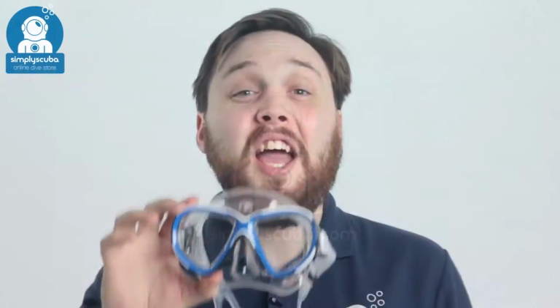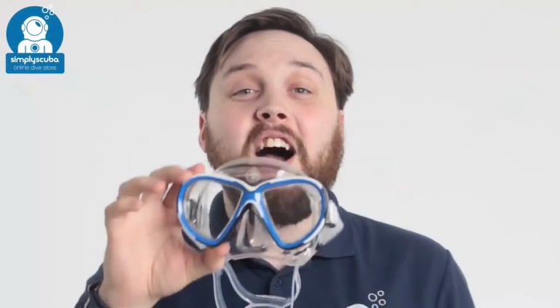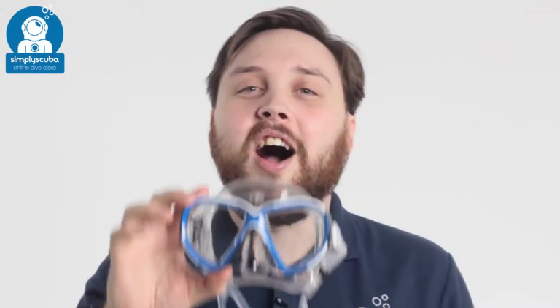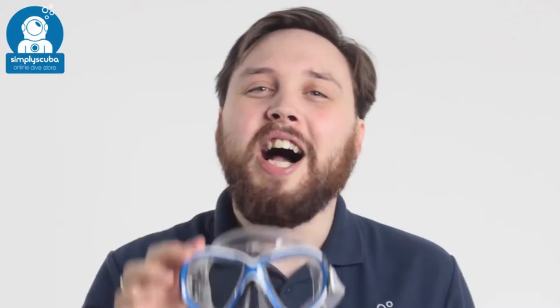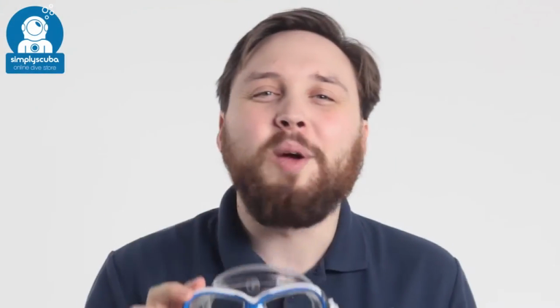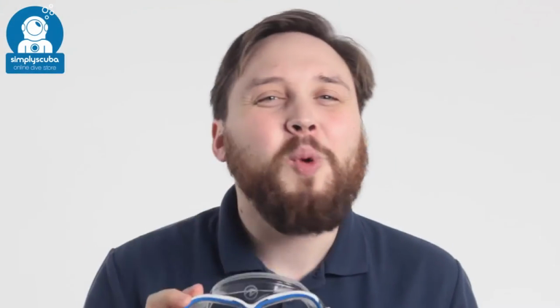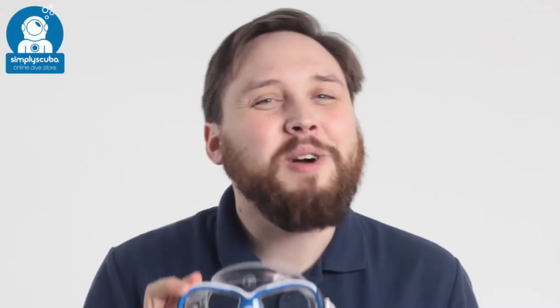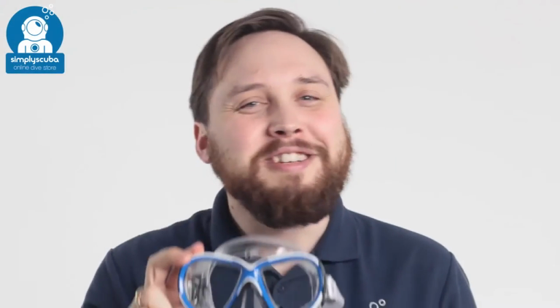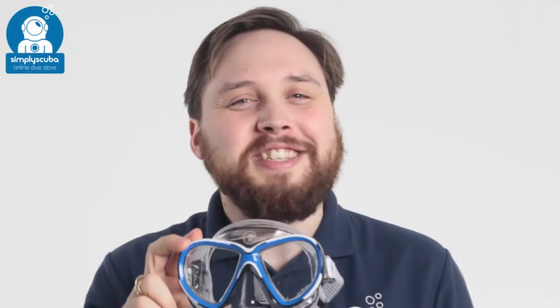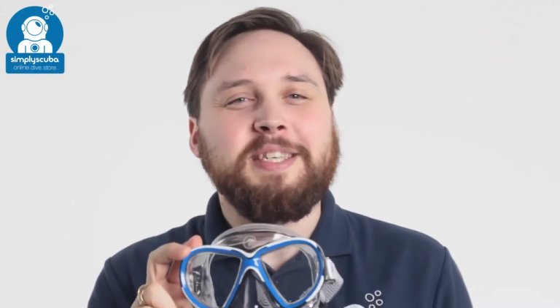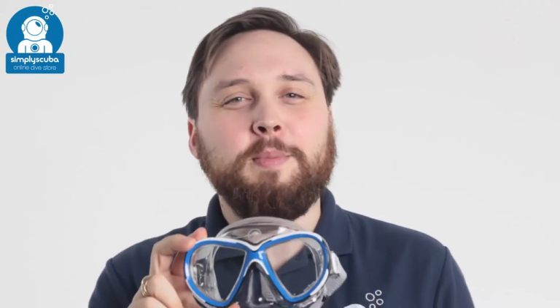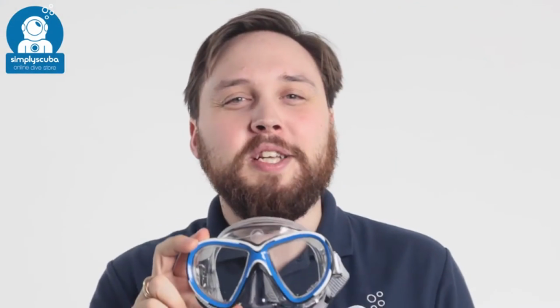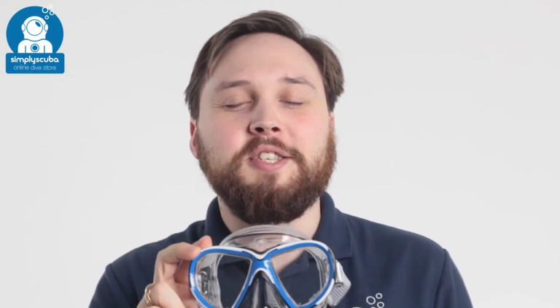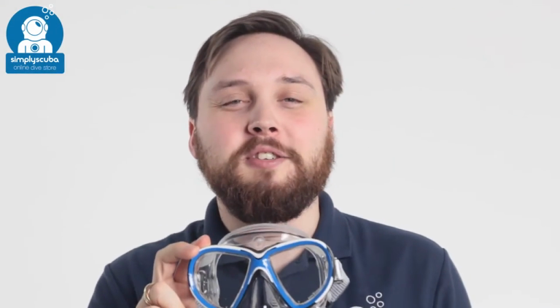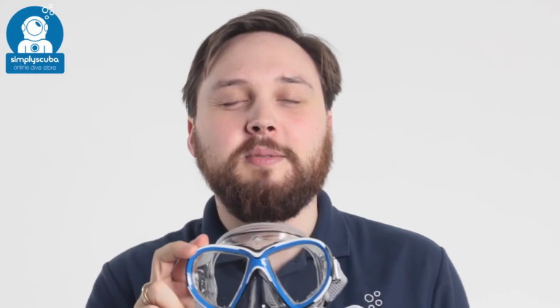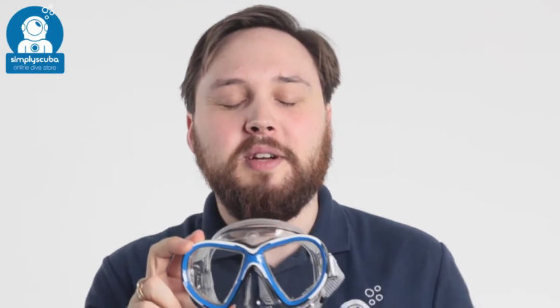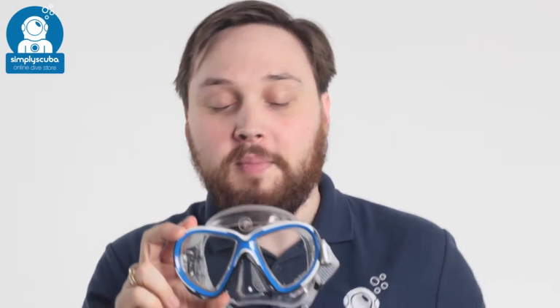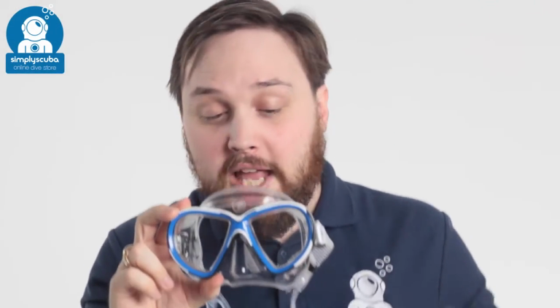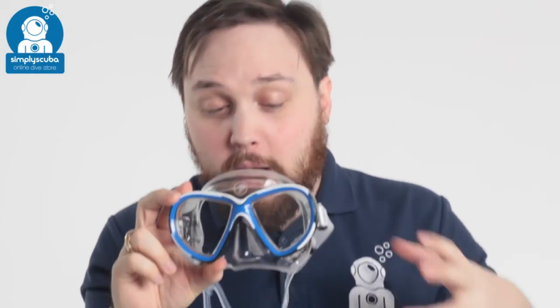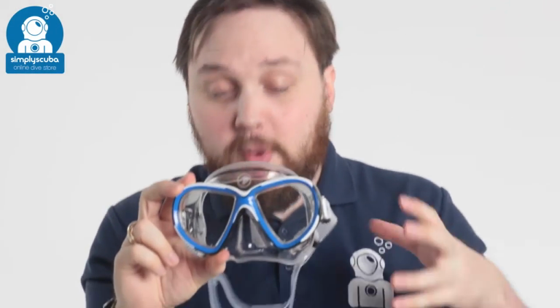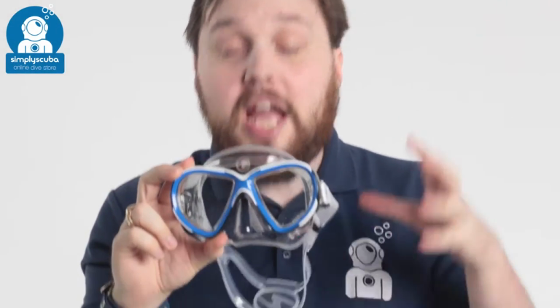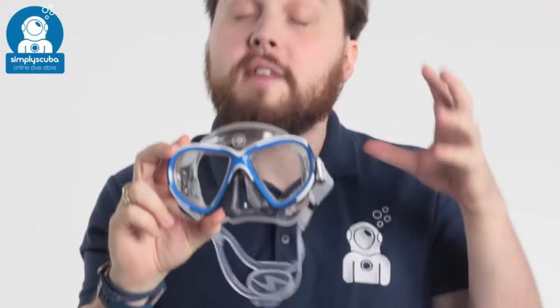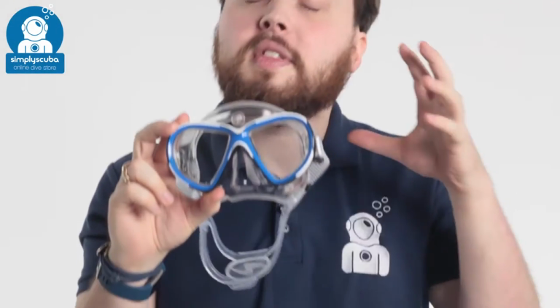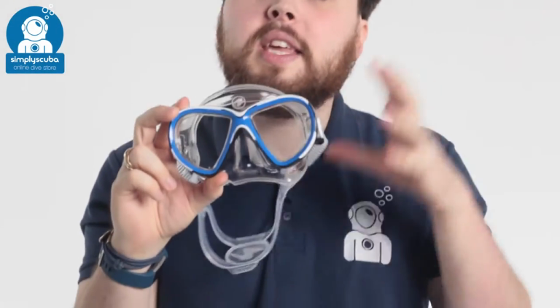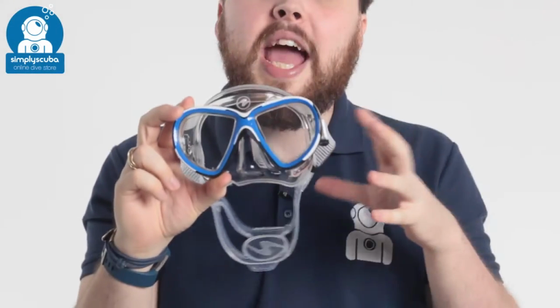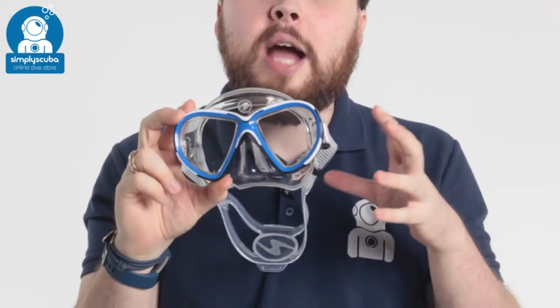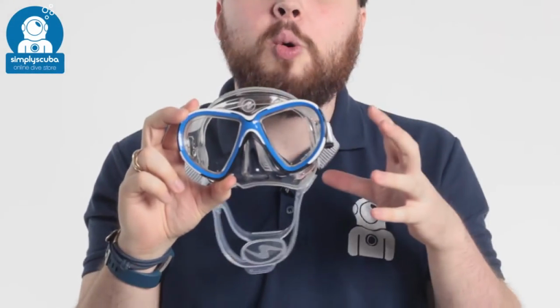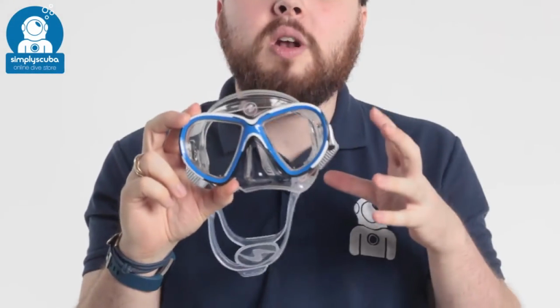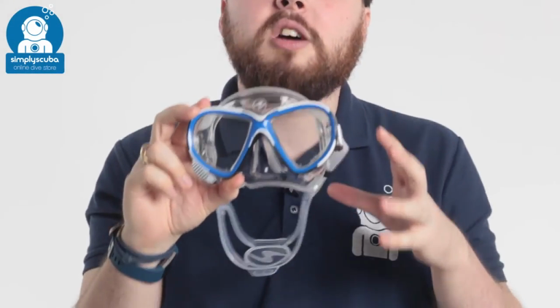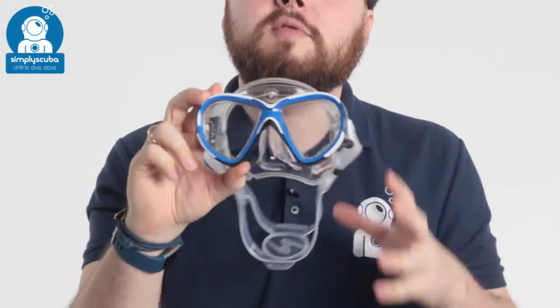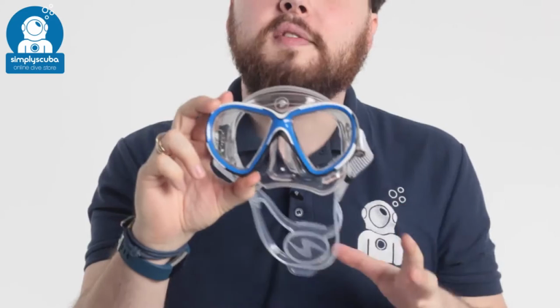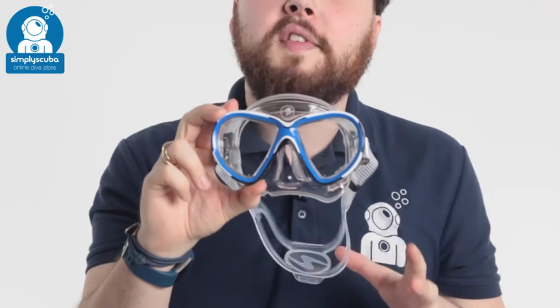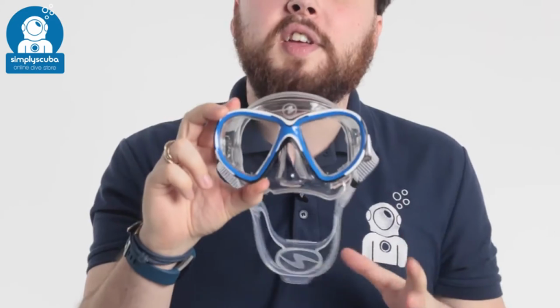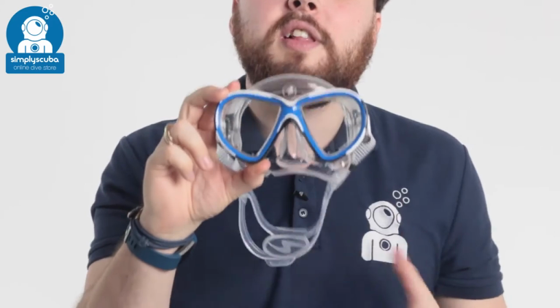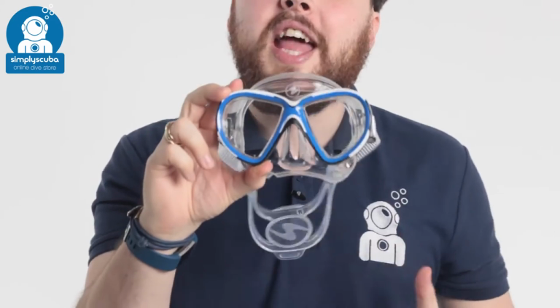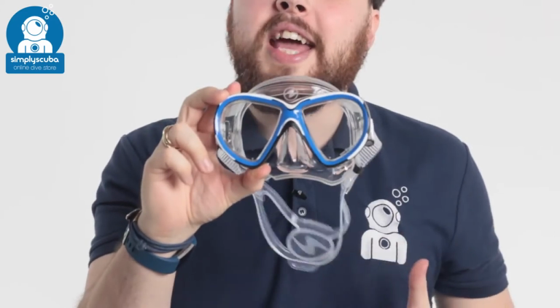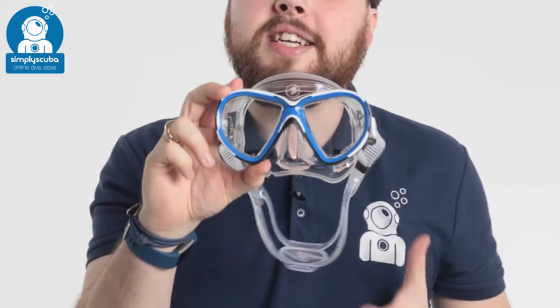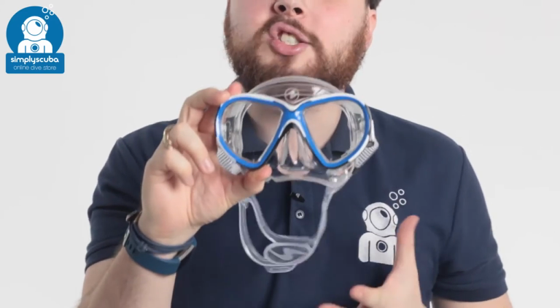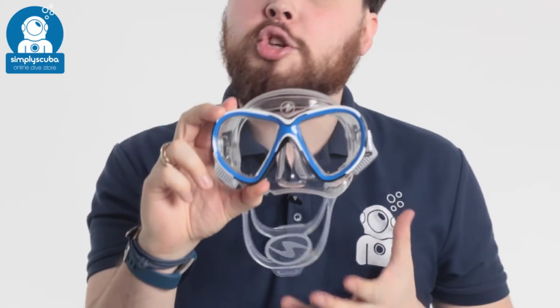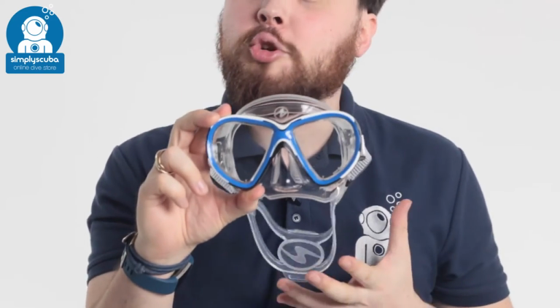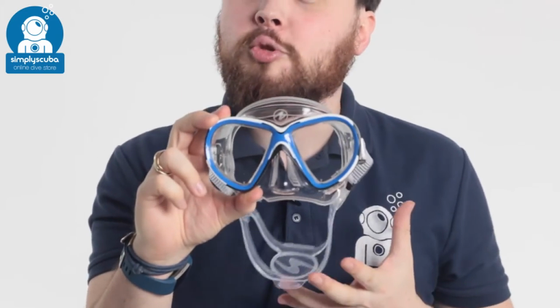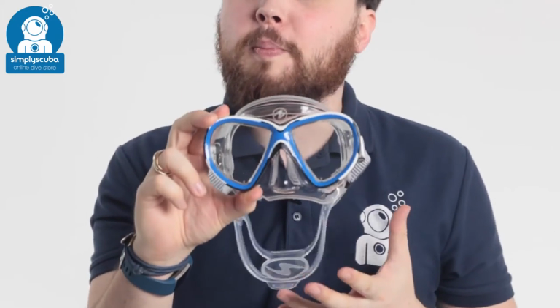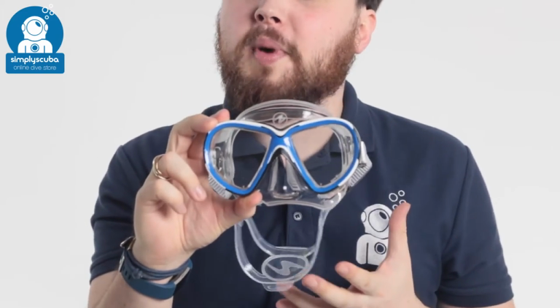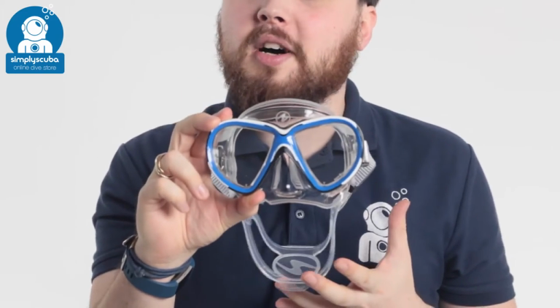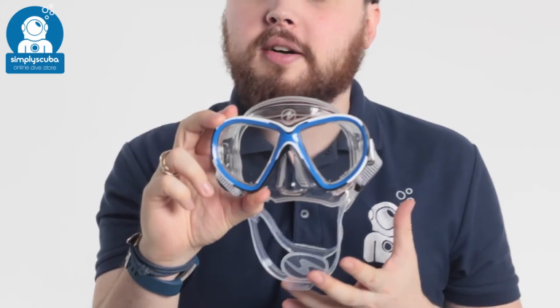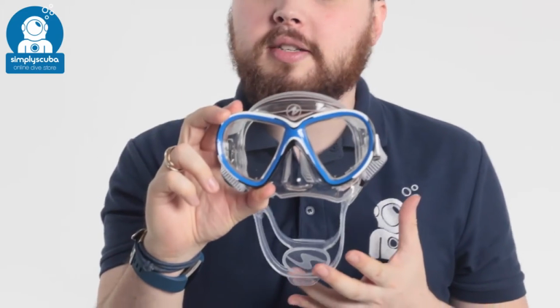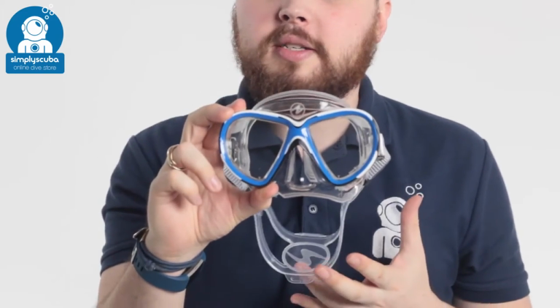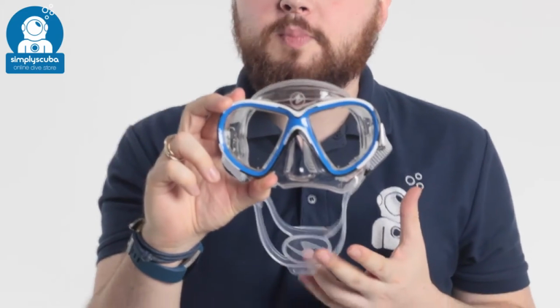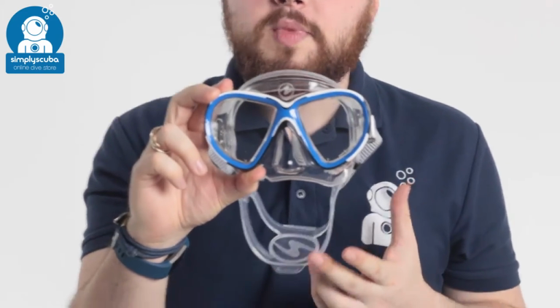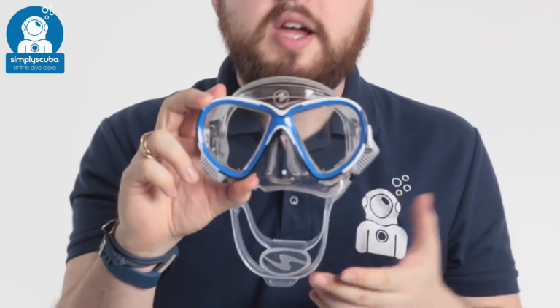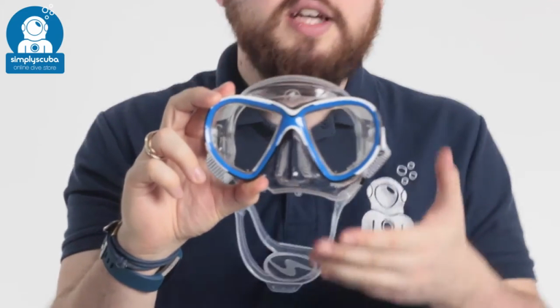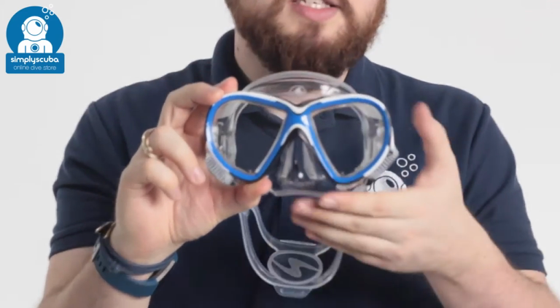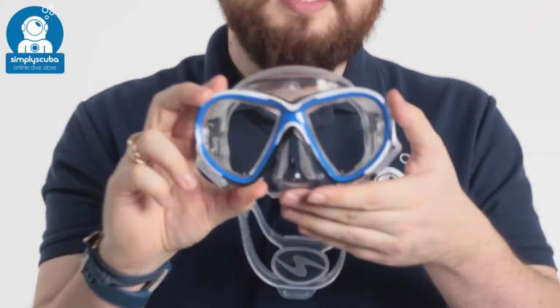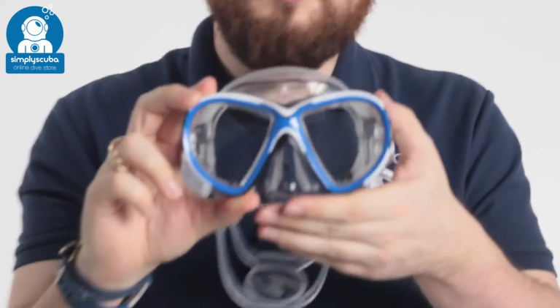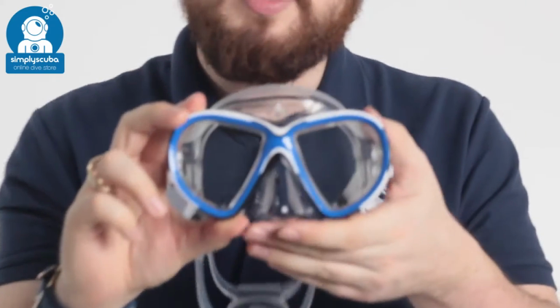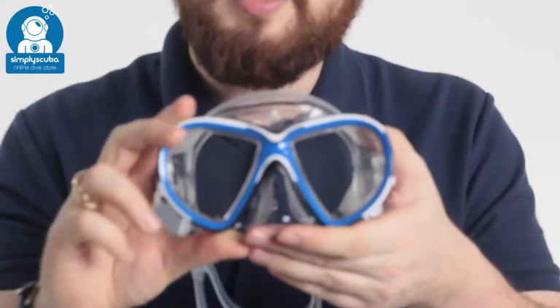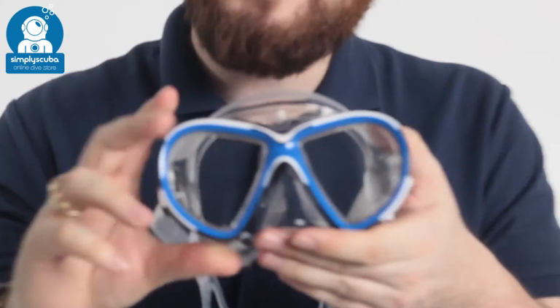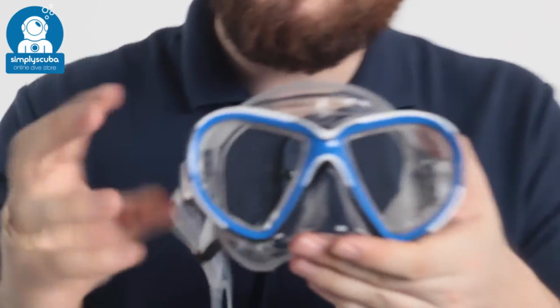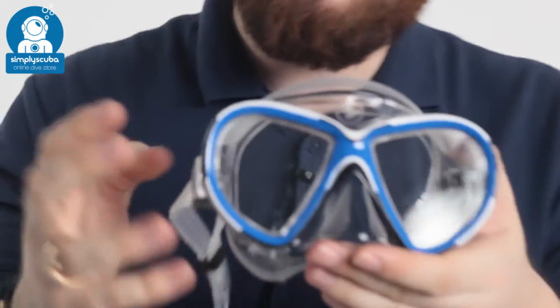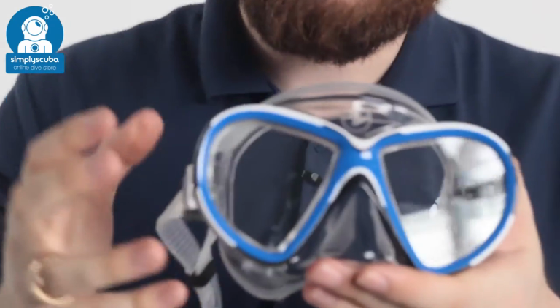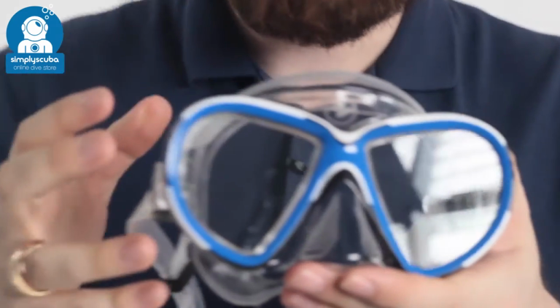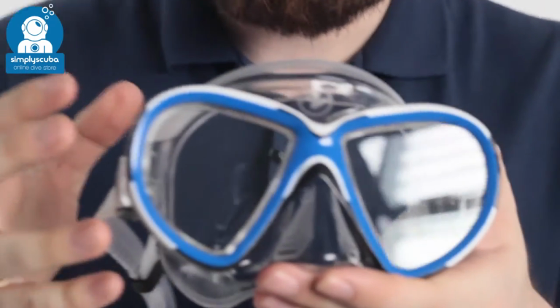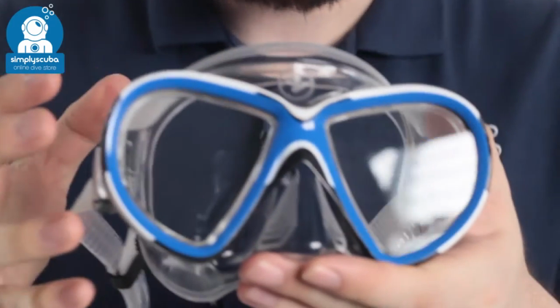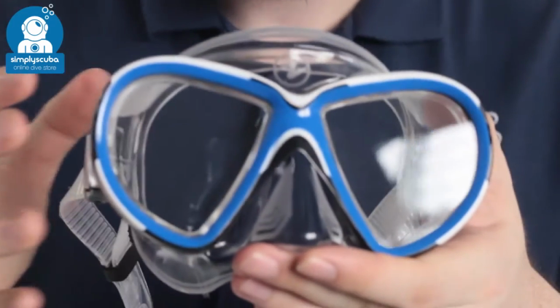Hi, welcome to Simply Scuba. Here we have the Aqualung Reveal X2 mask. This is one of their newest masks.